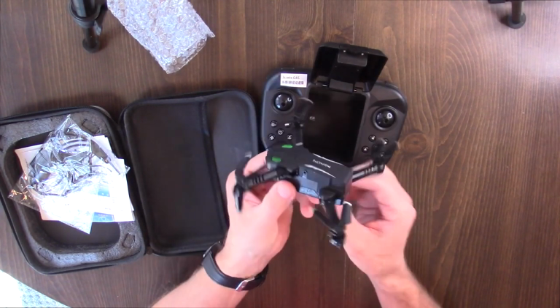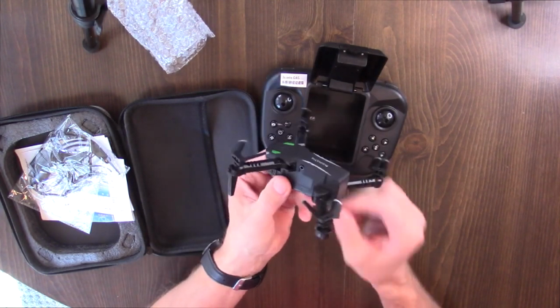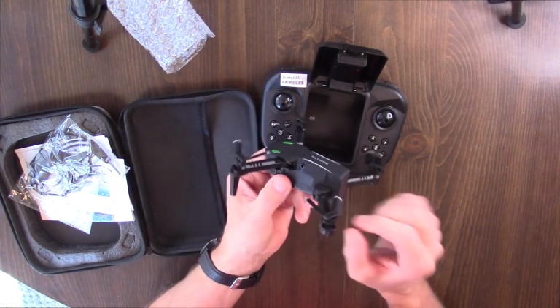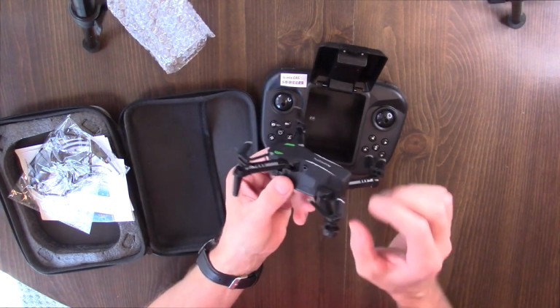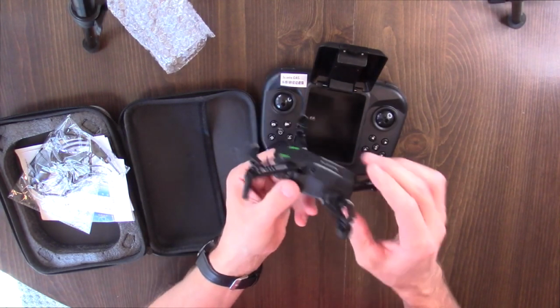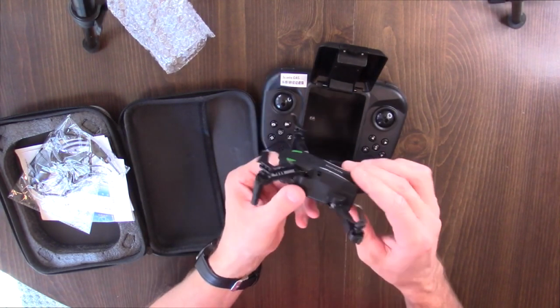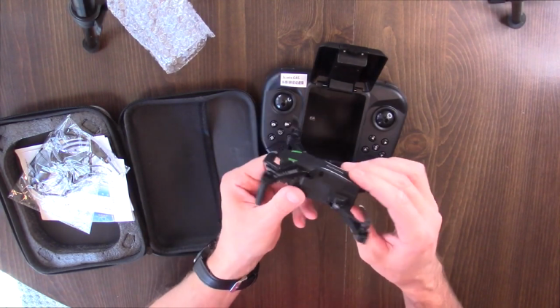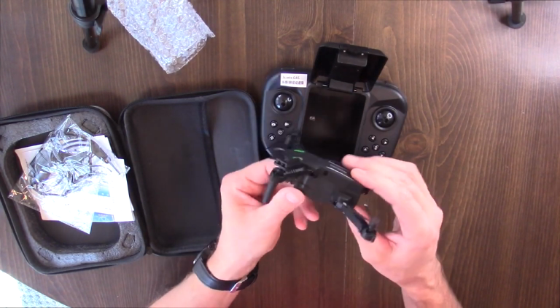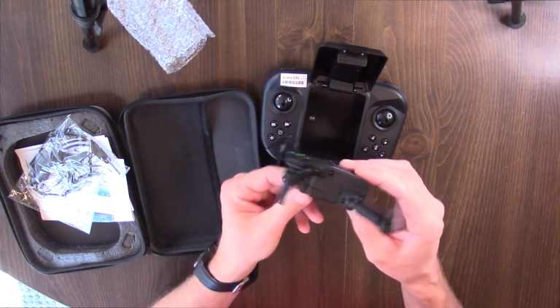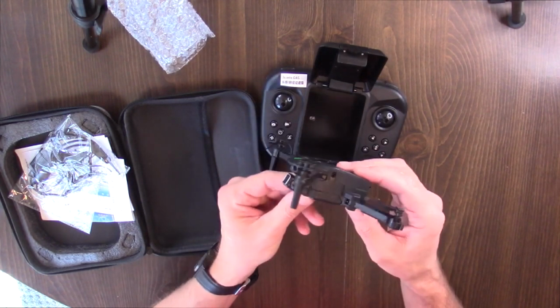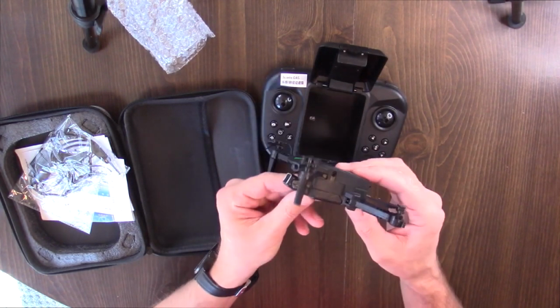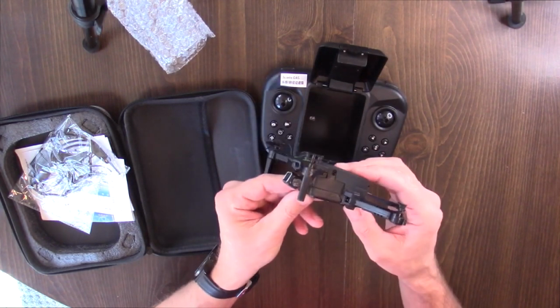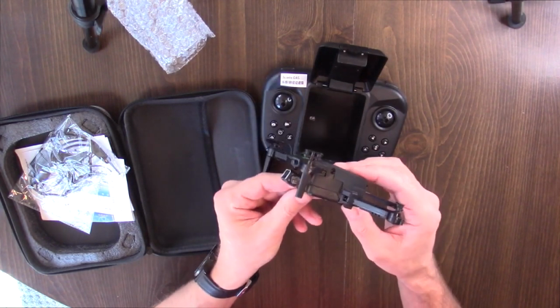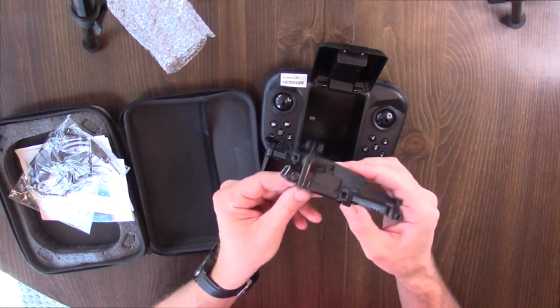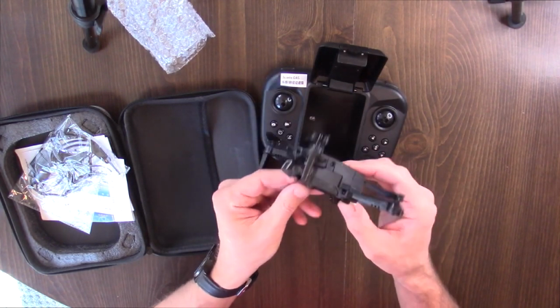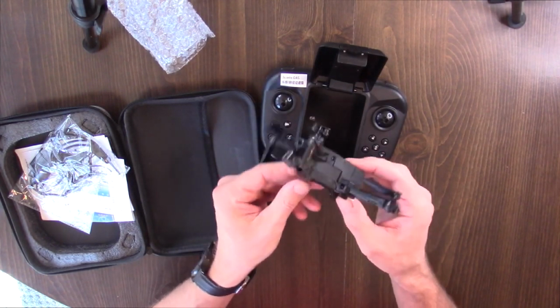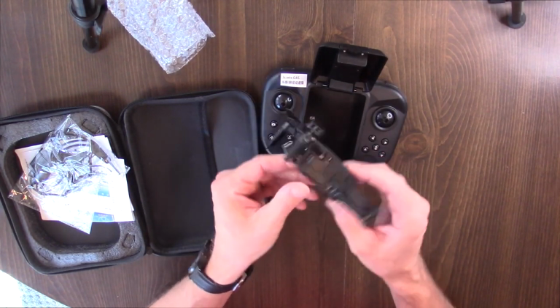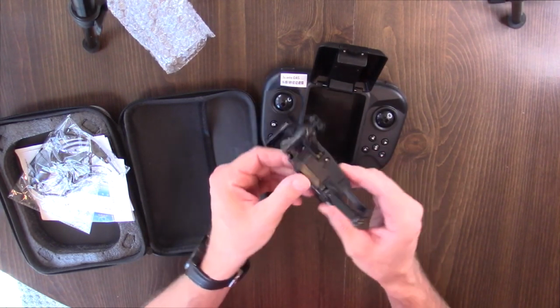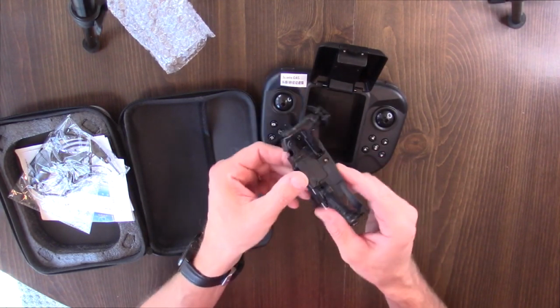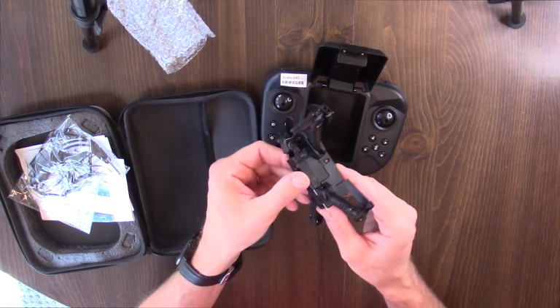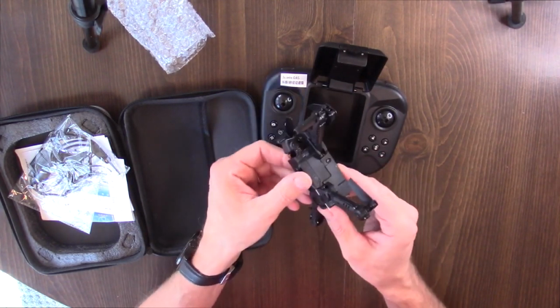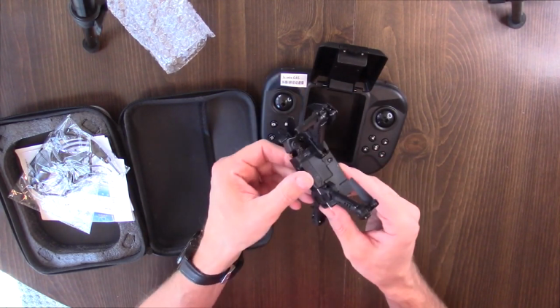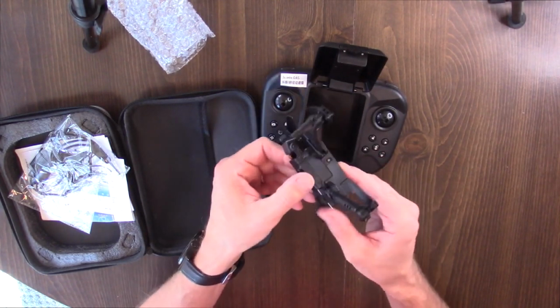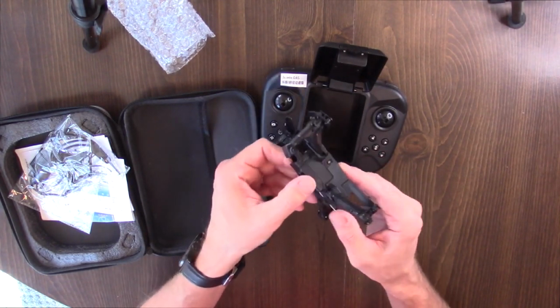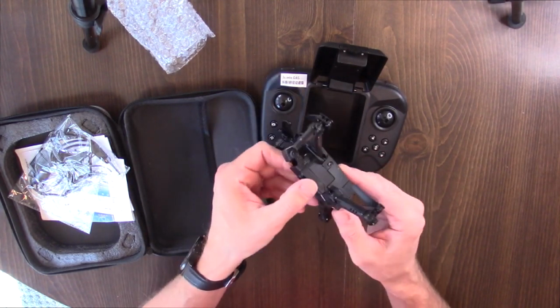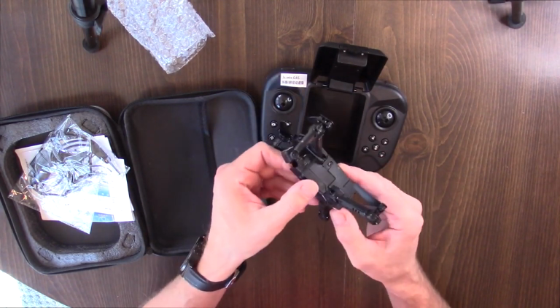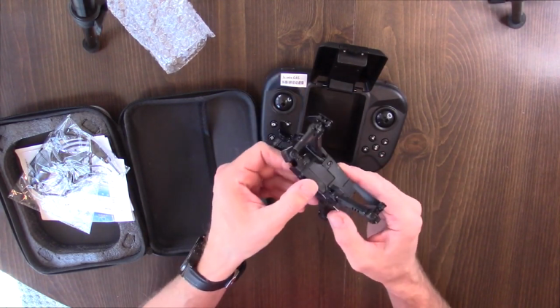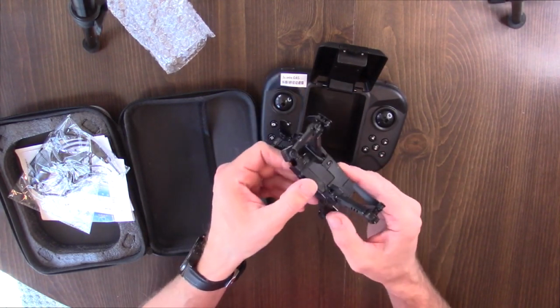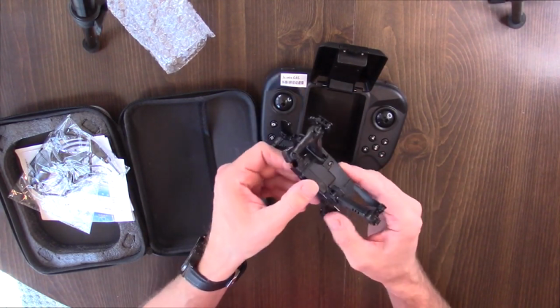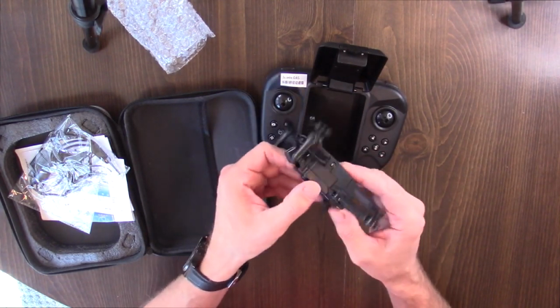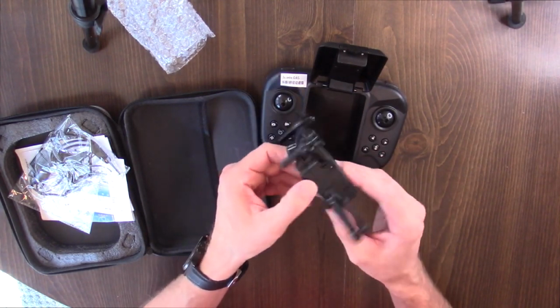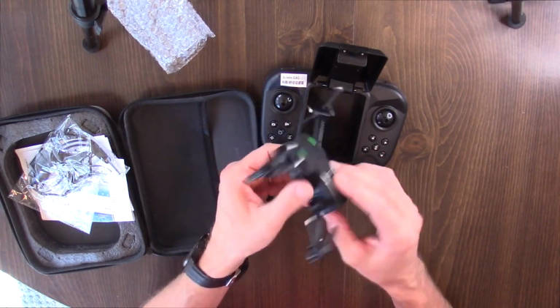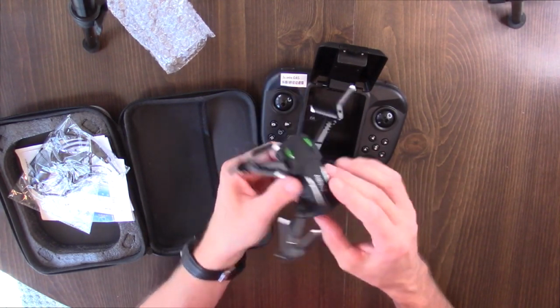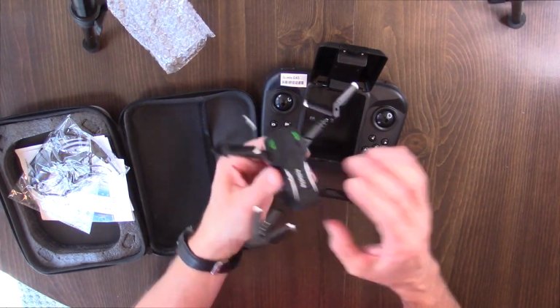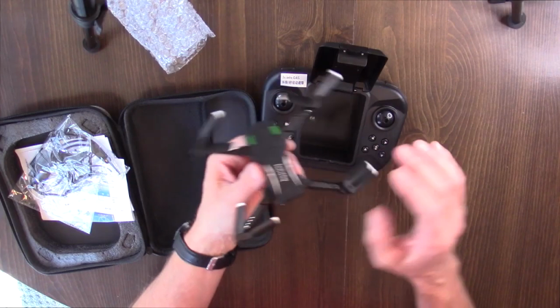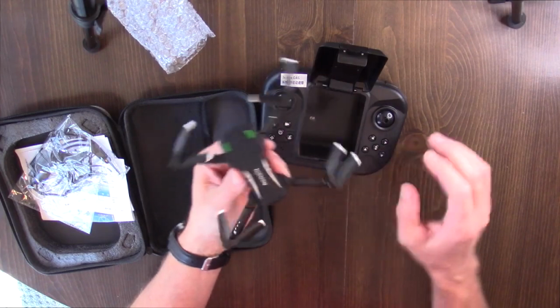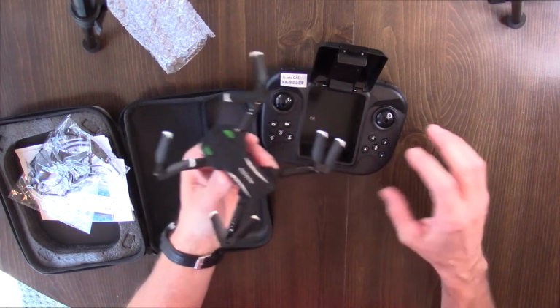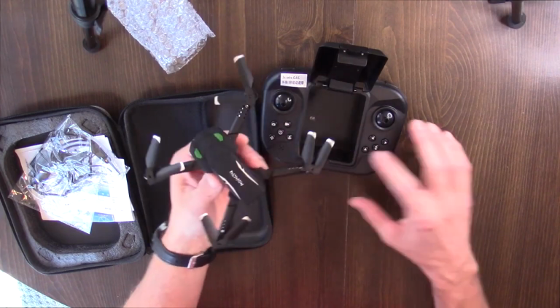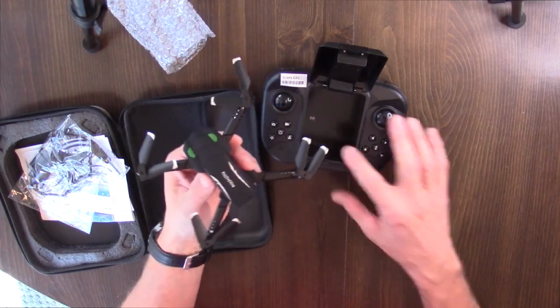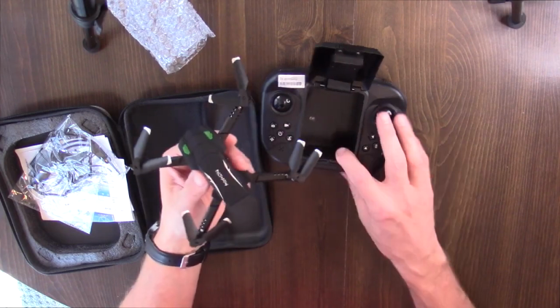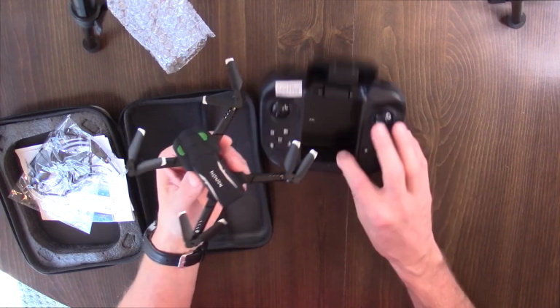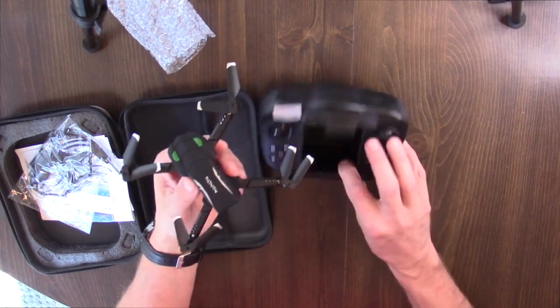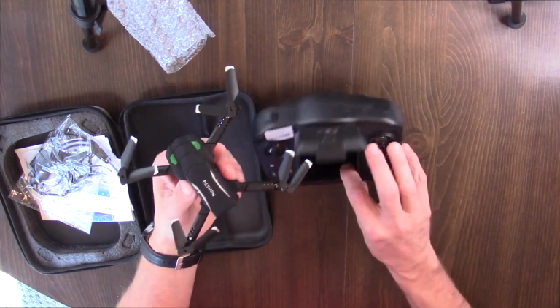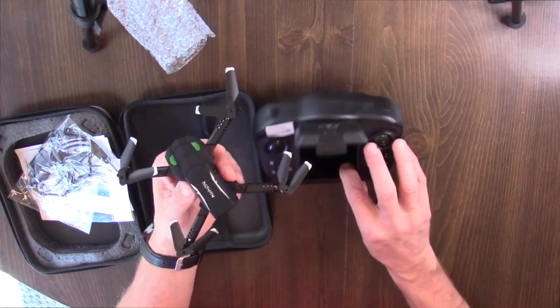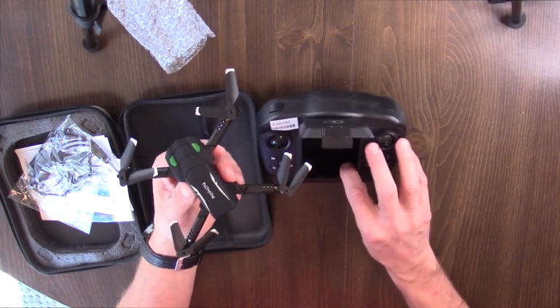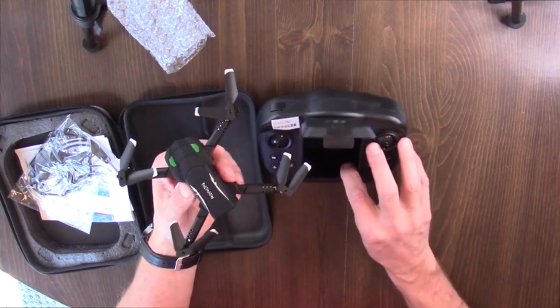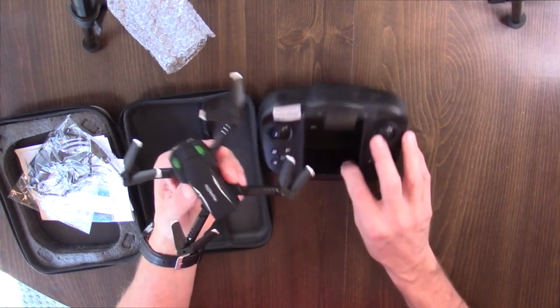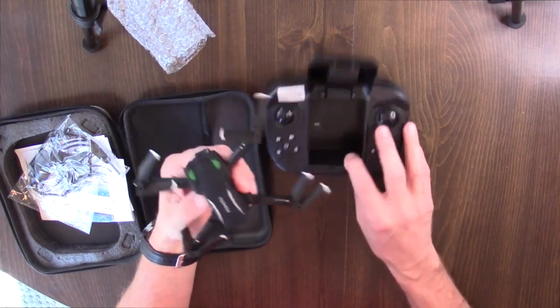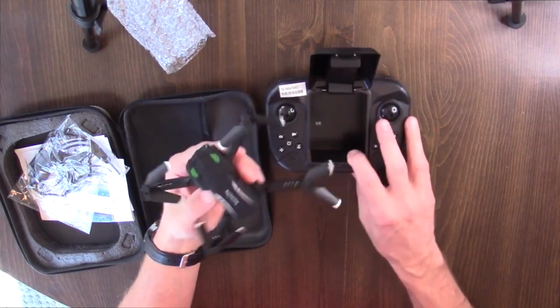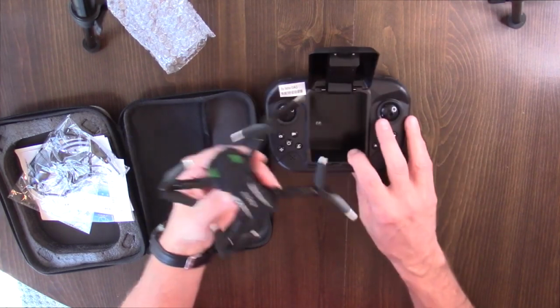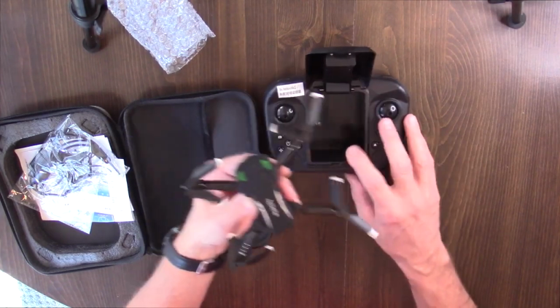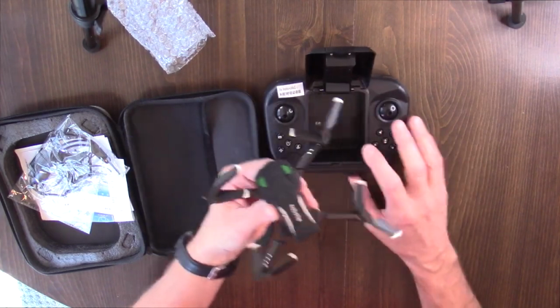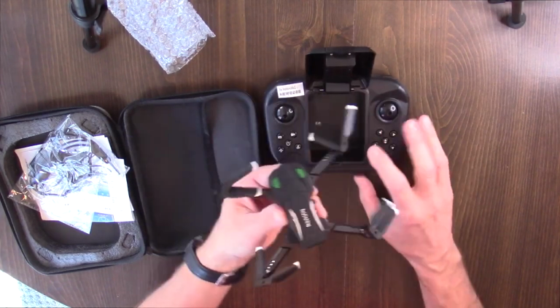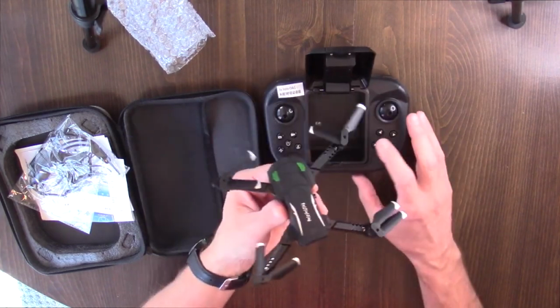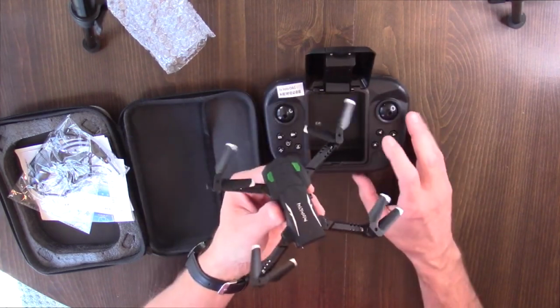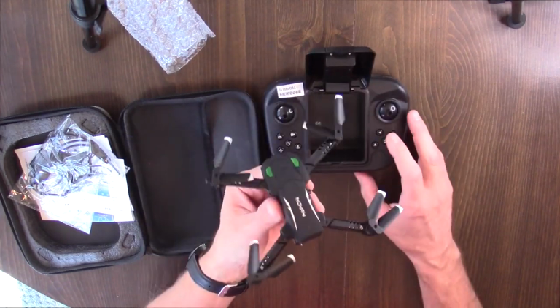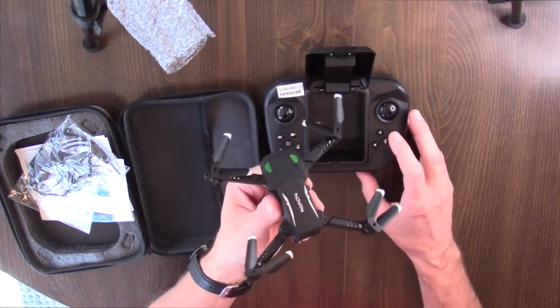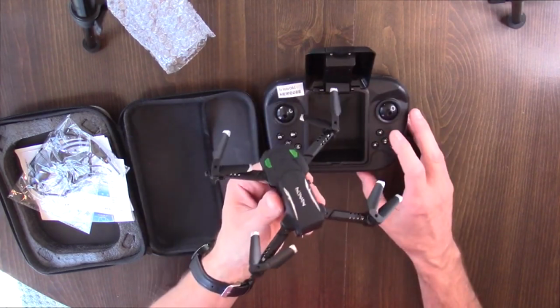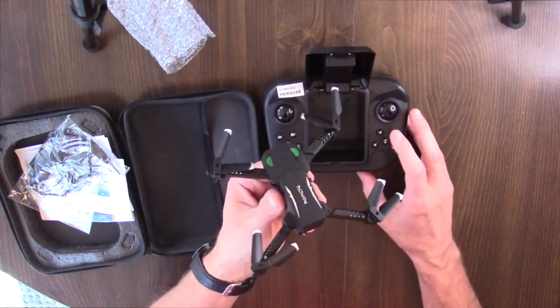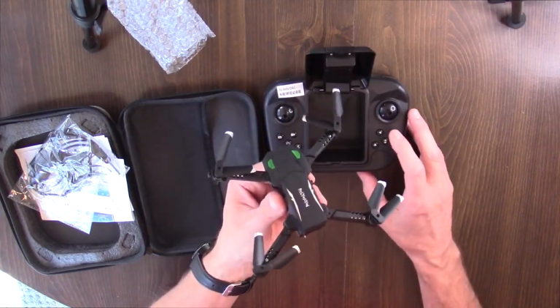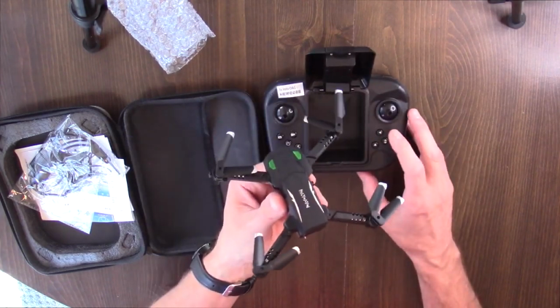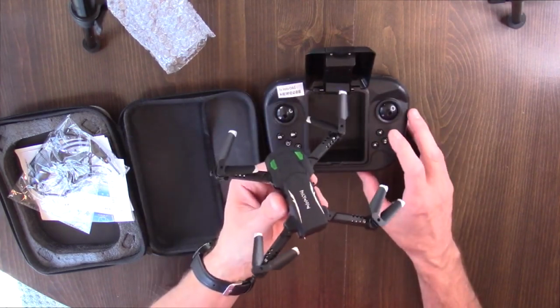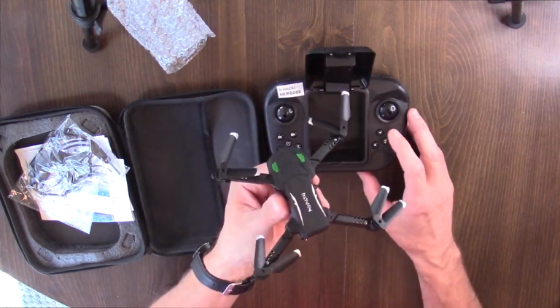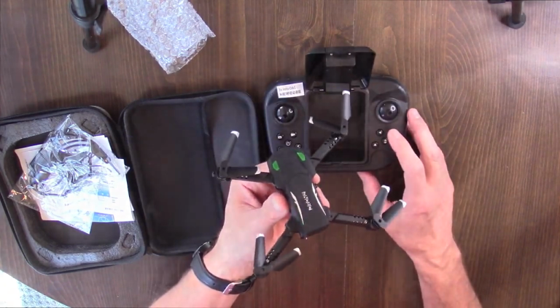I don't know where the battery is, I'll figure that out here in a minute. Let me go fly it and come back with a full review.